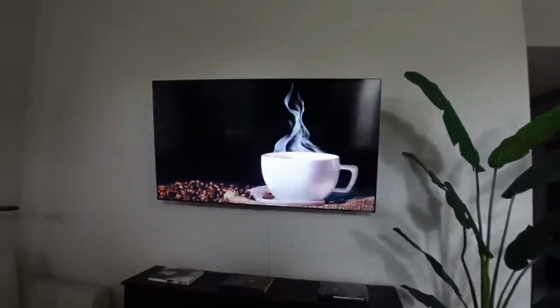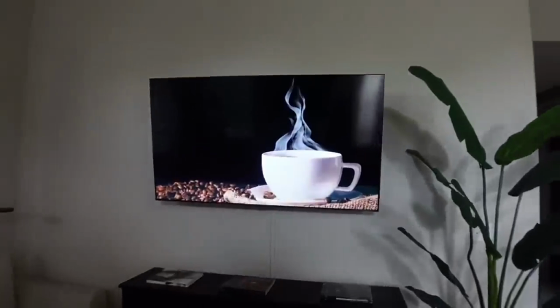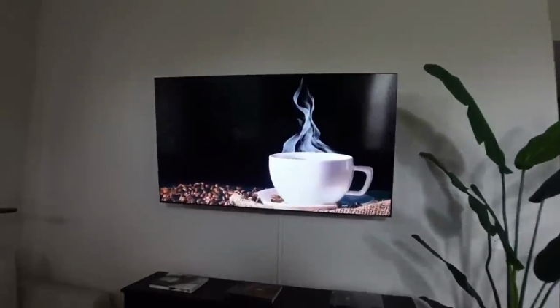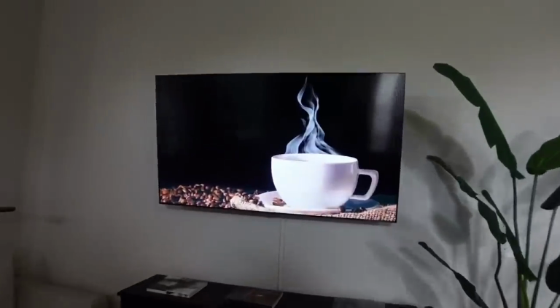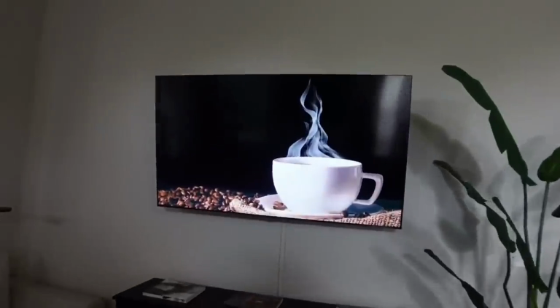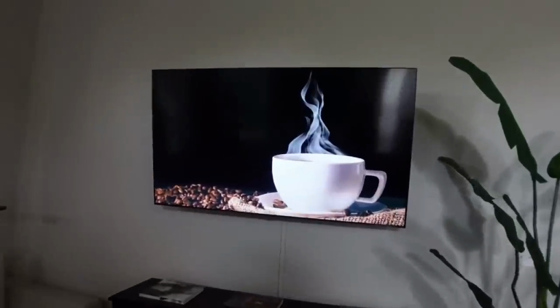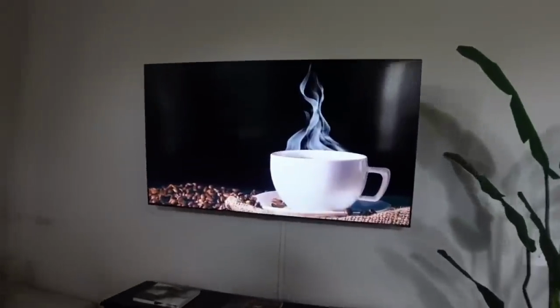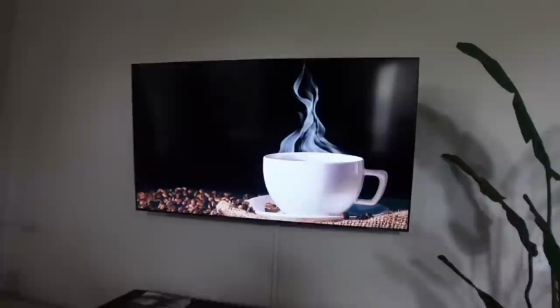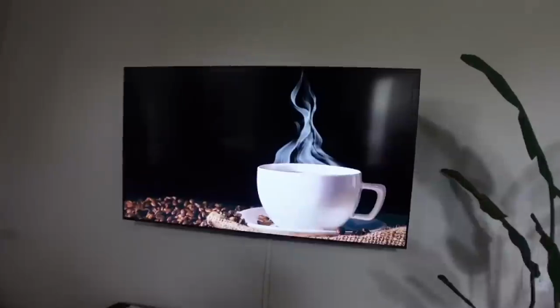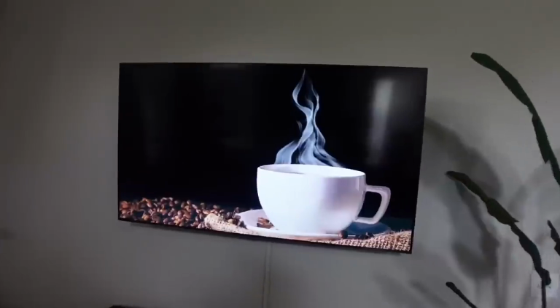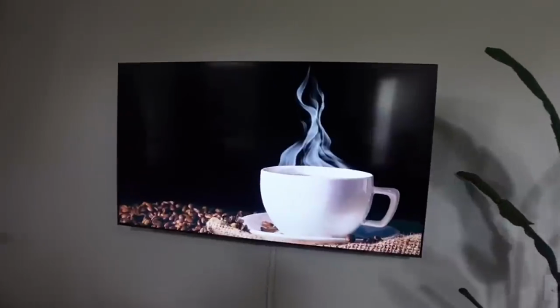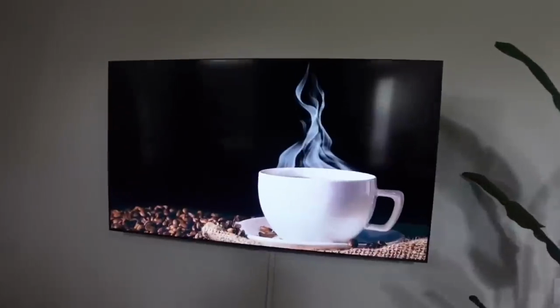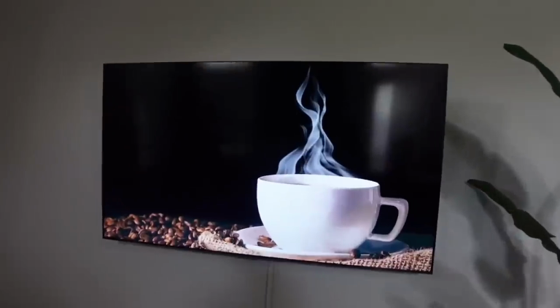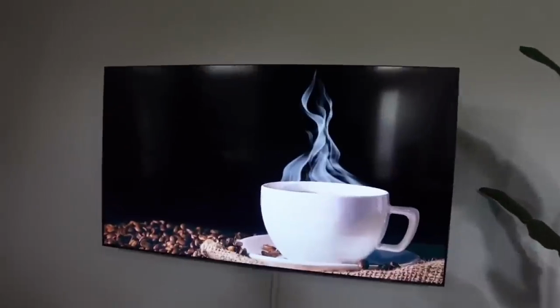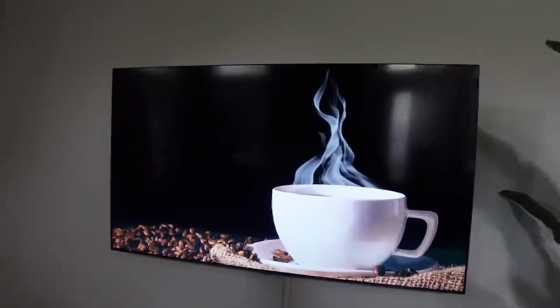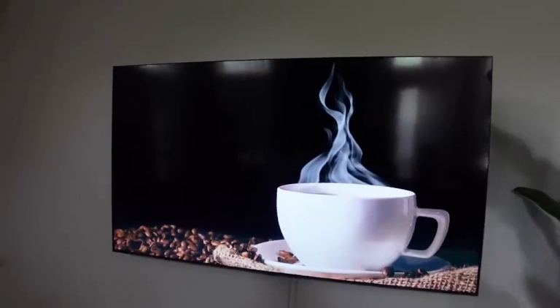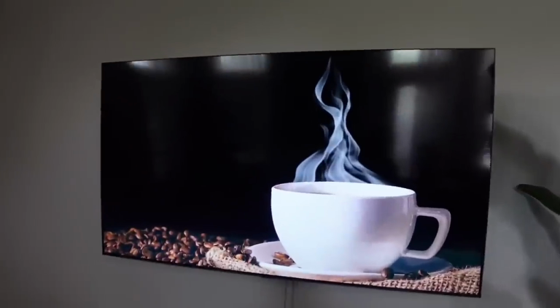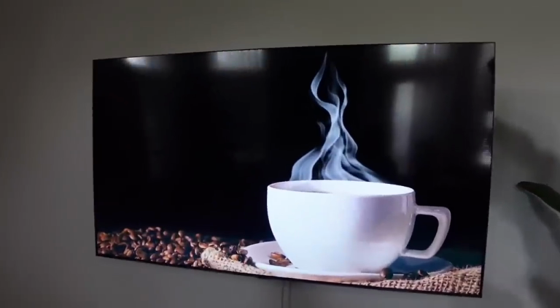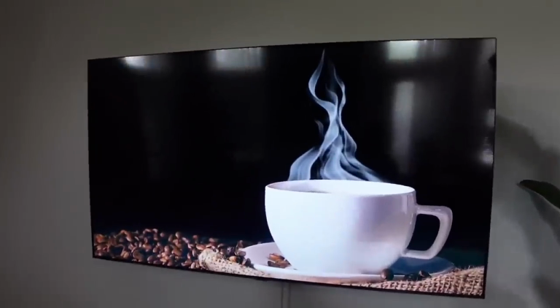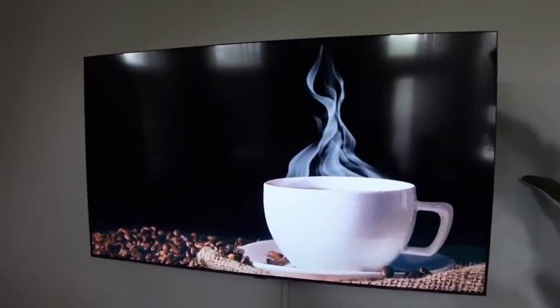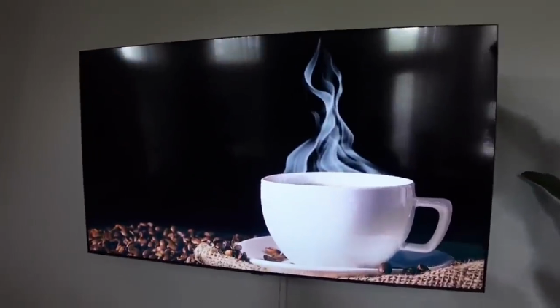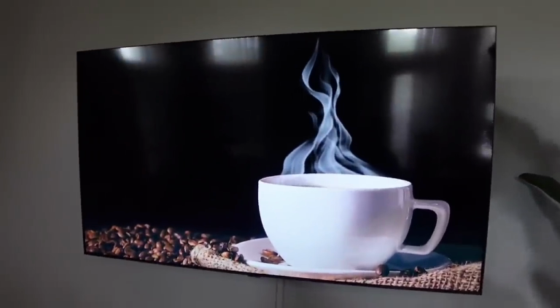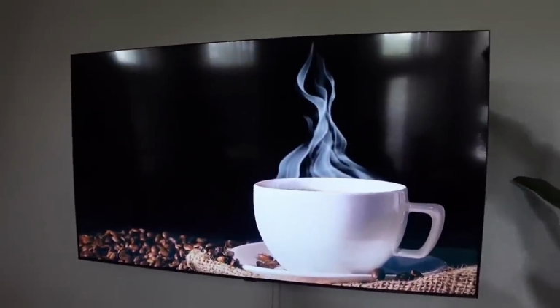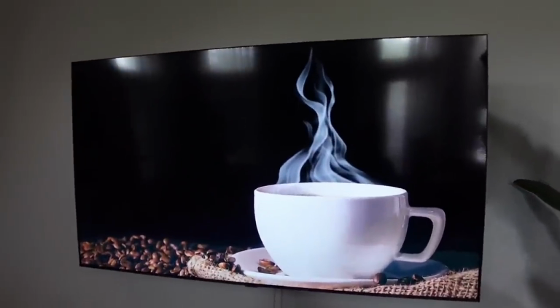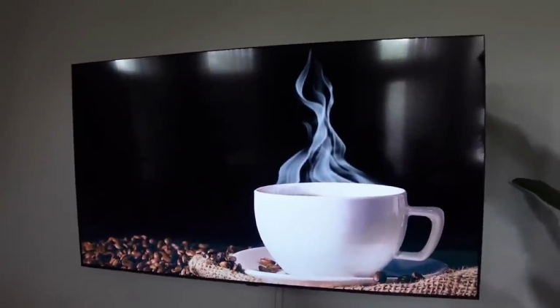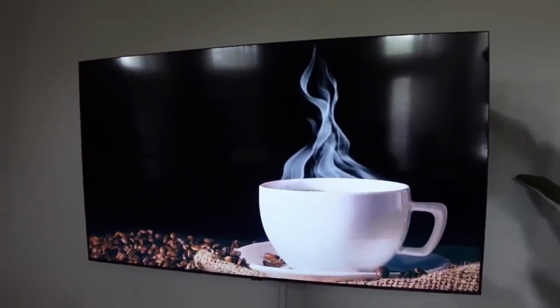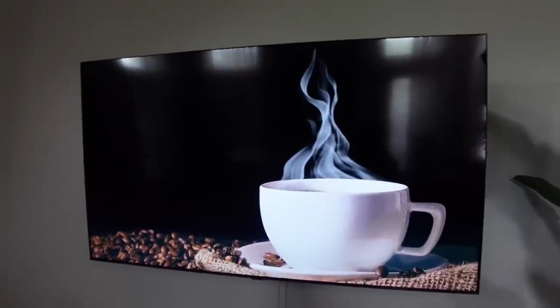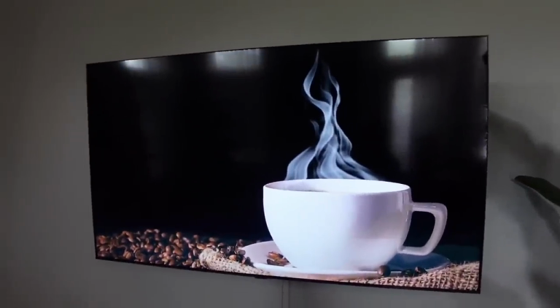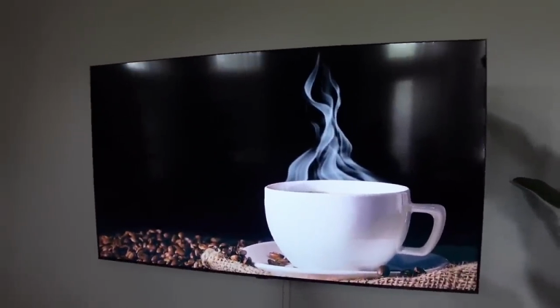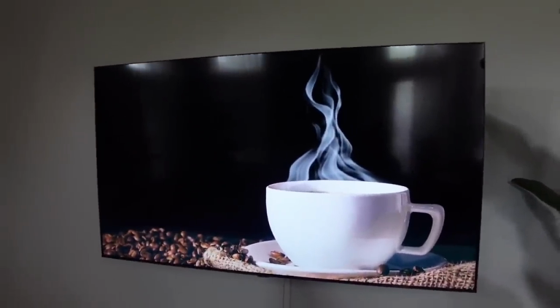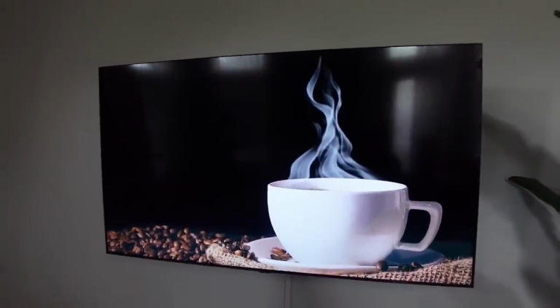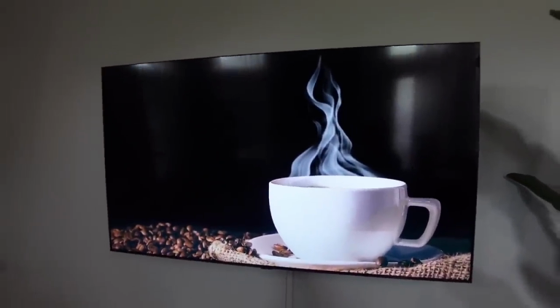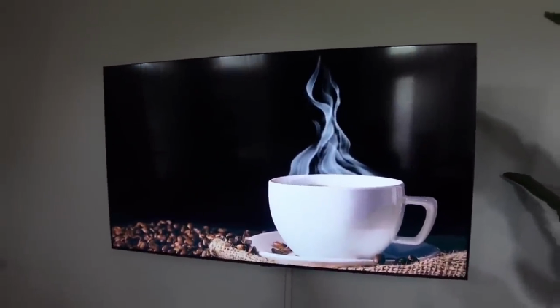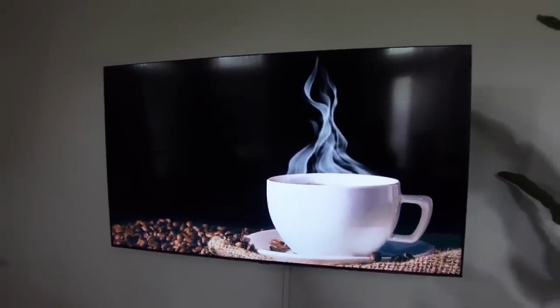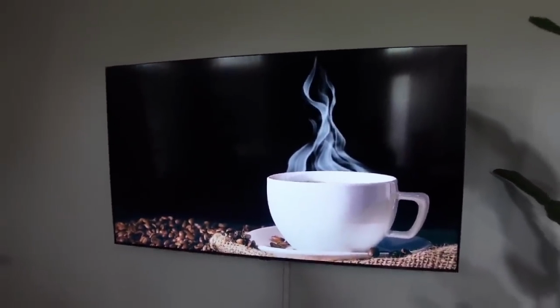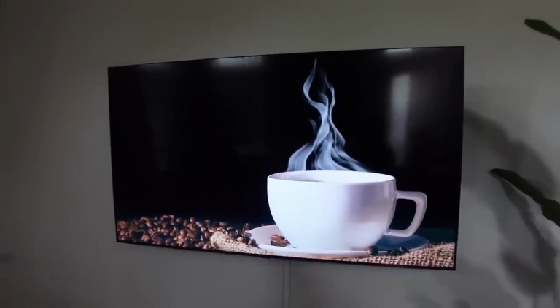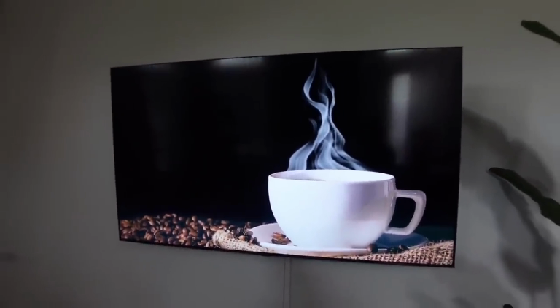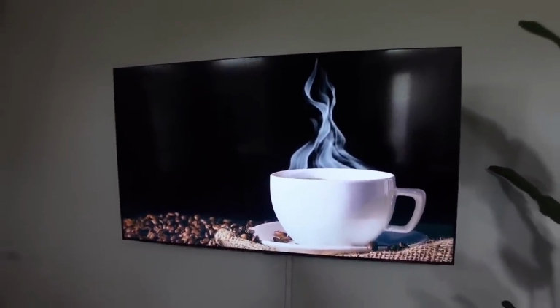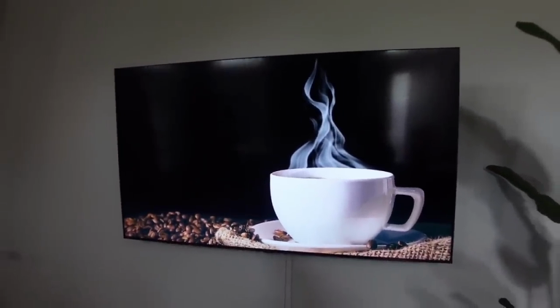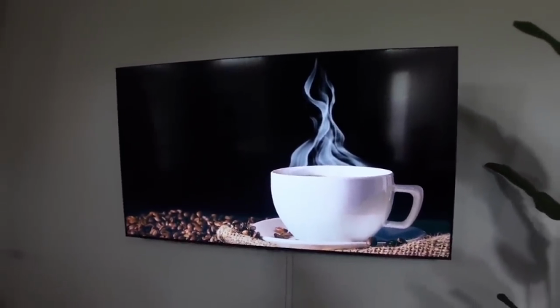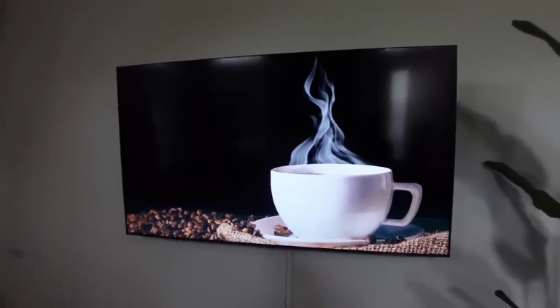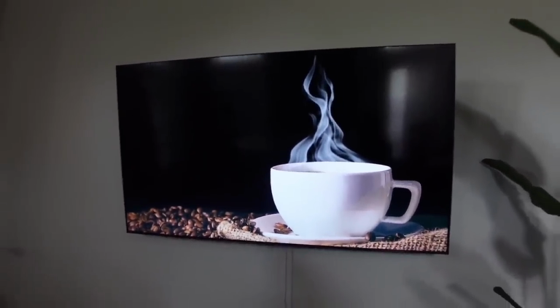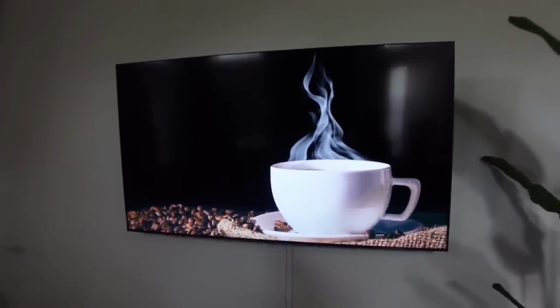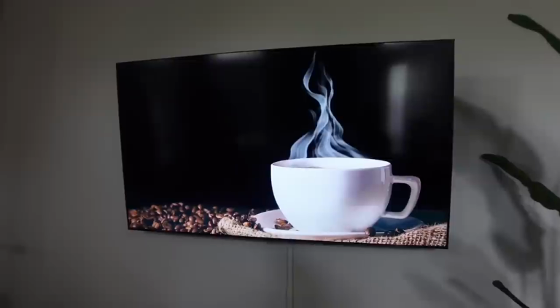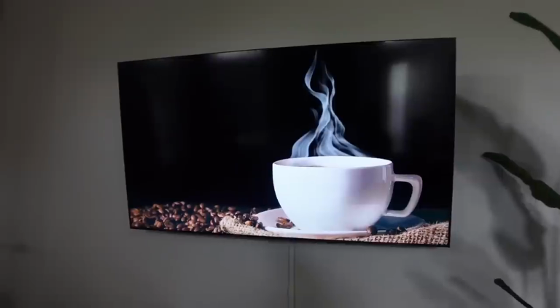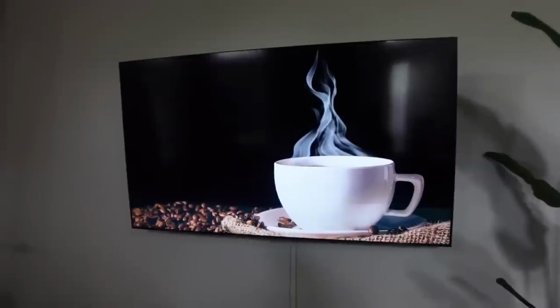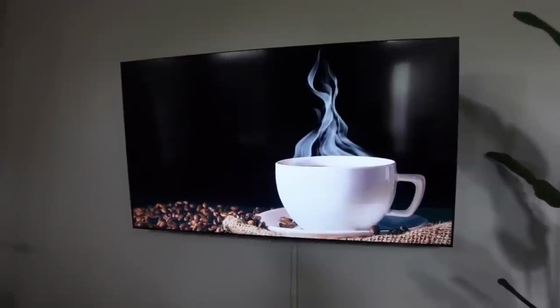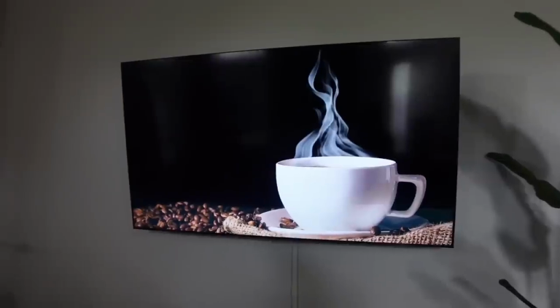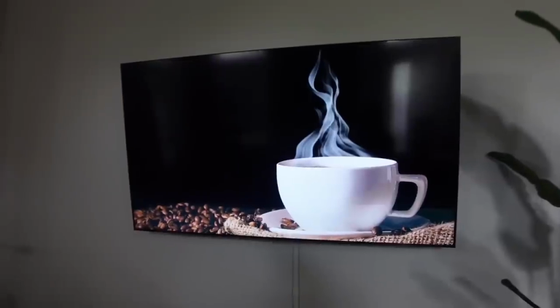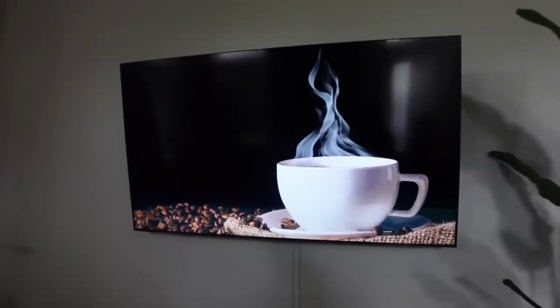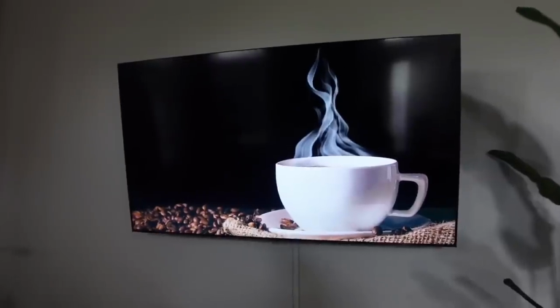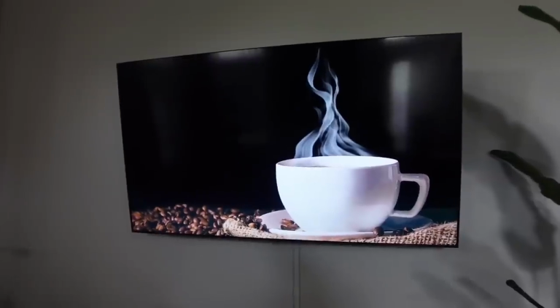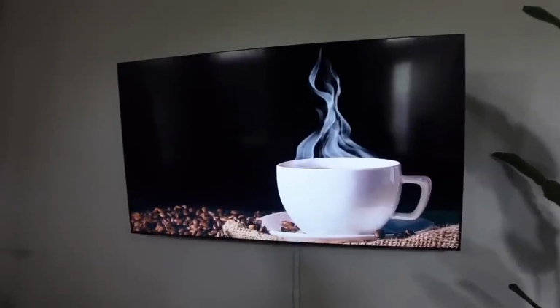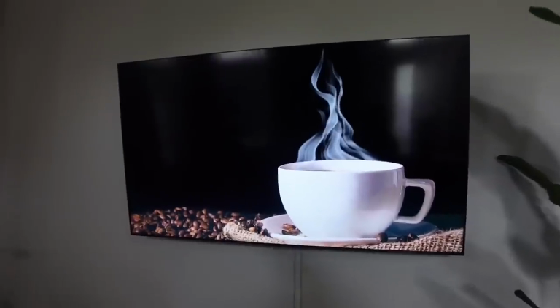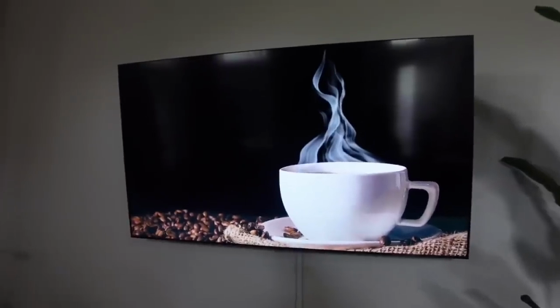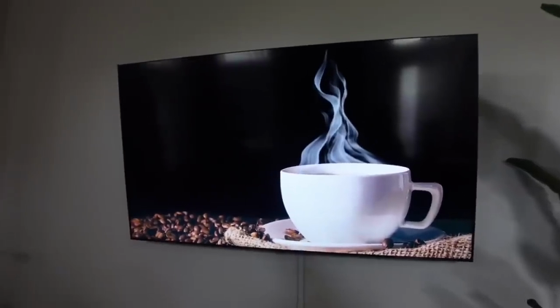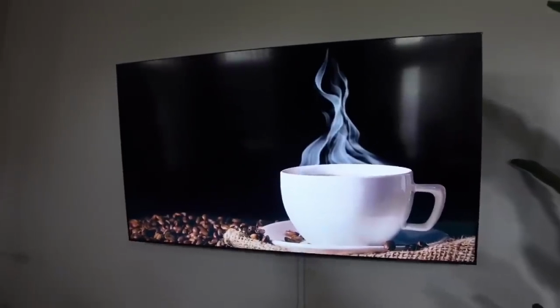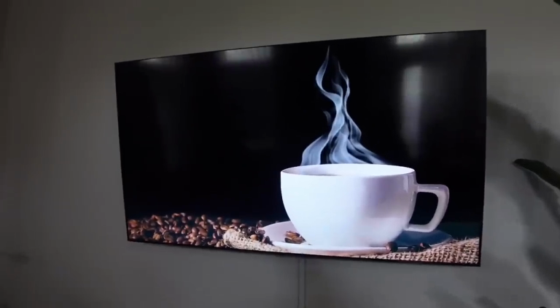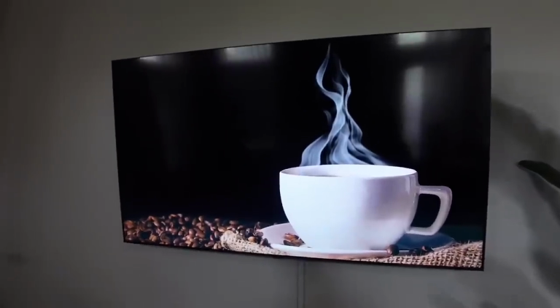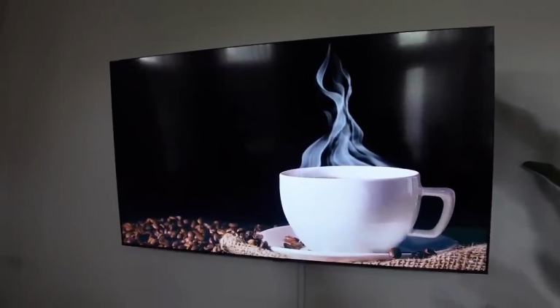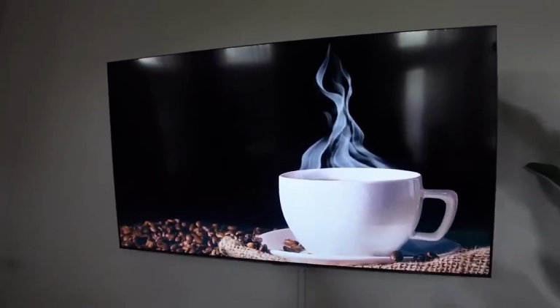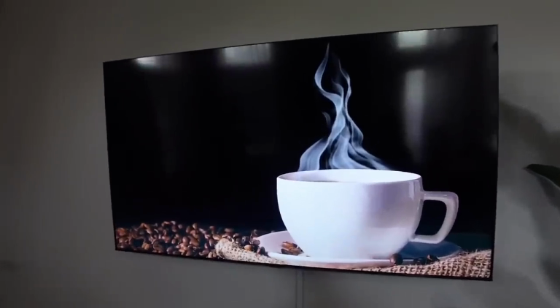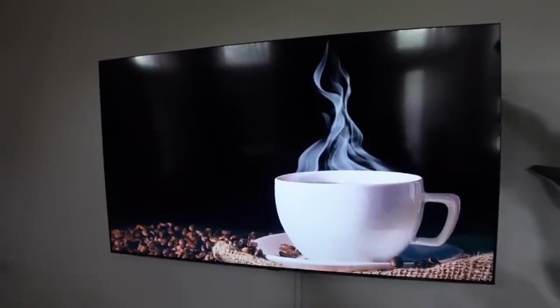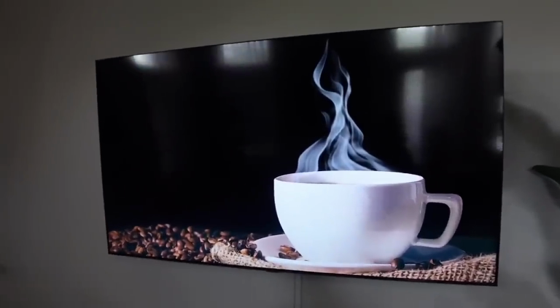Okay, this is the last one — this one is so cute. It's like we're in a coffee shop.